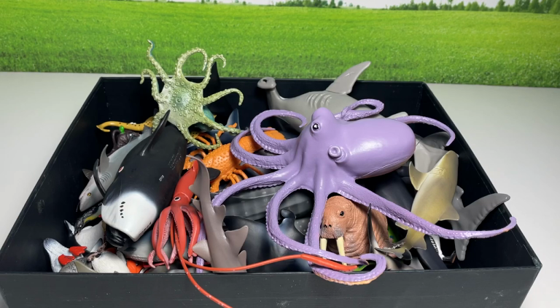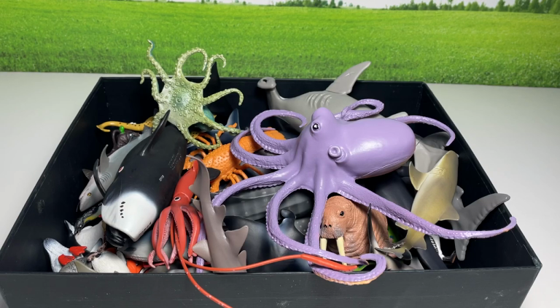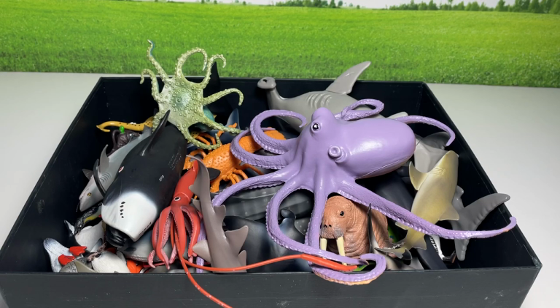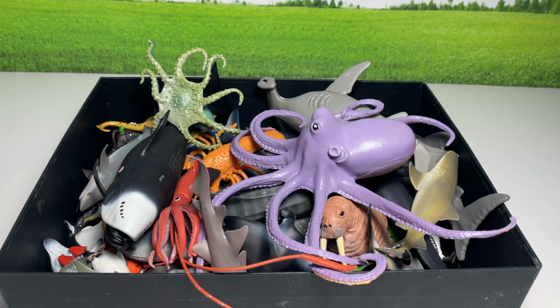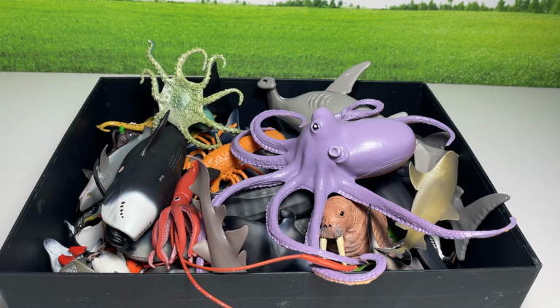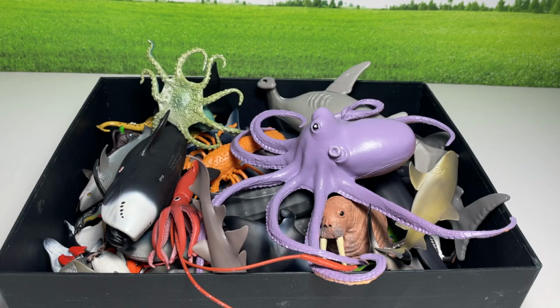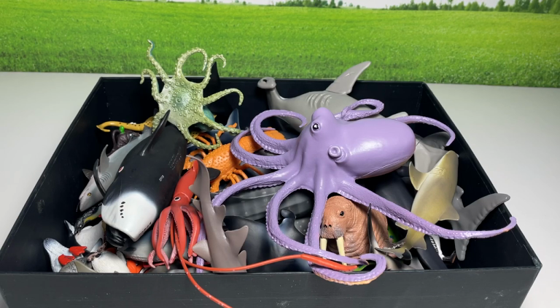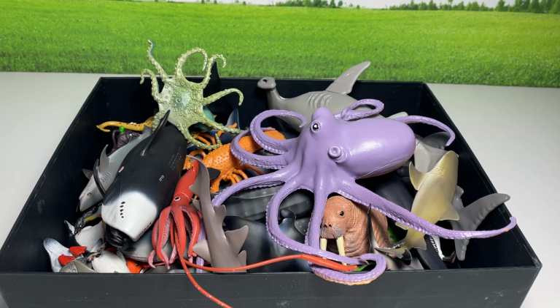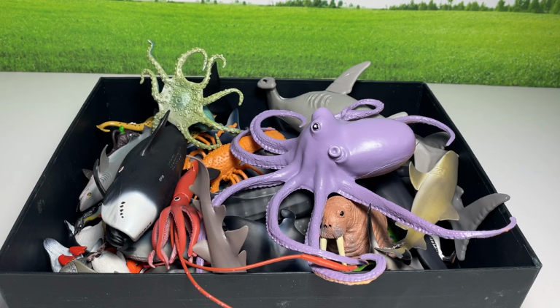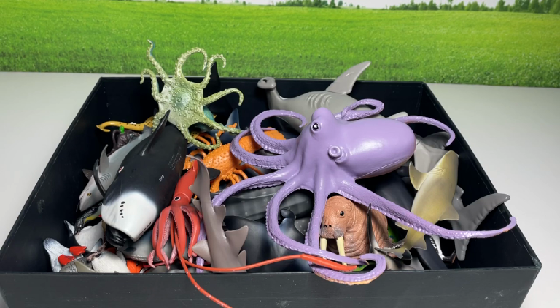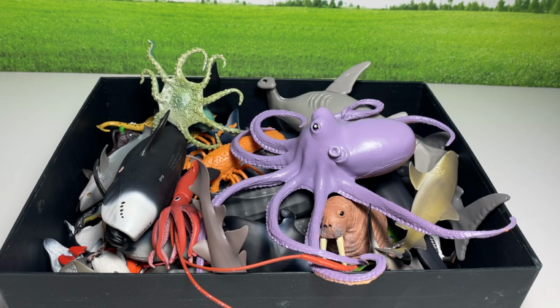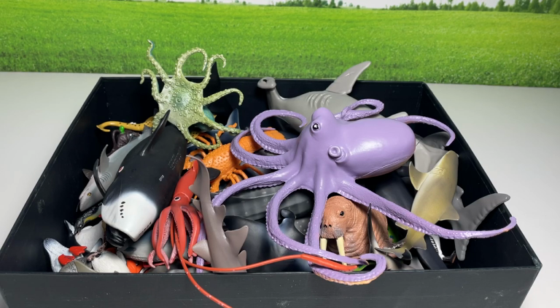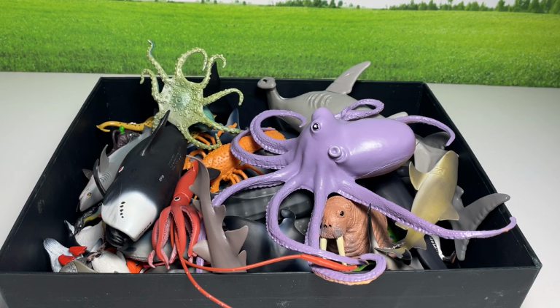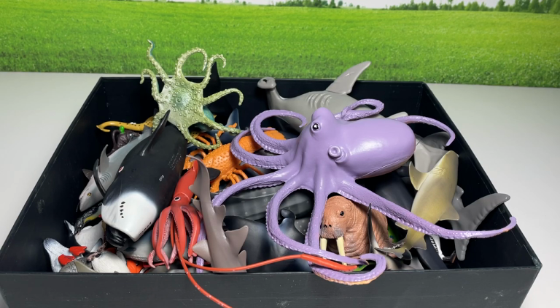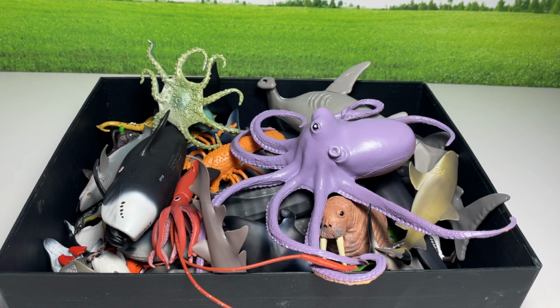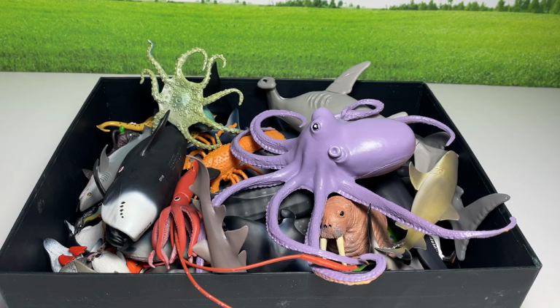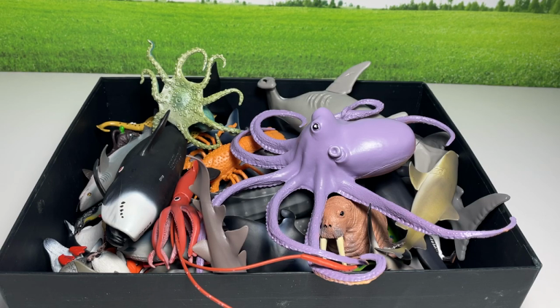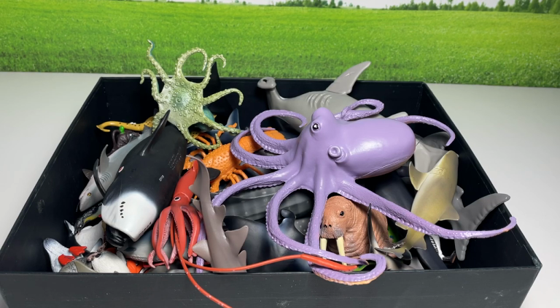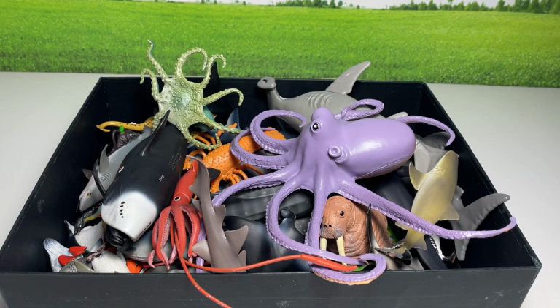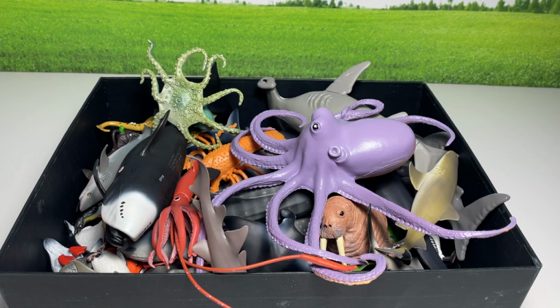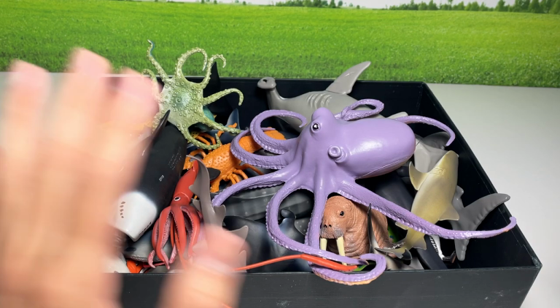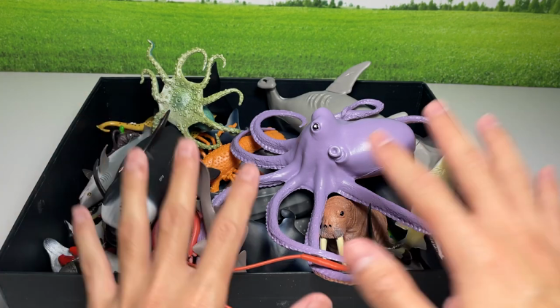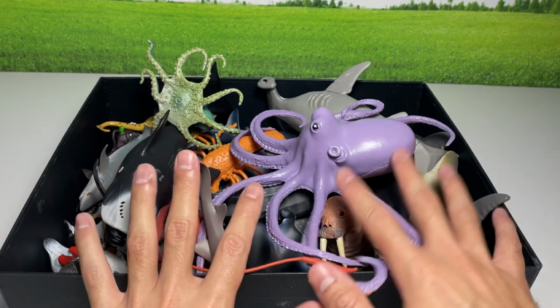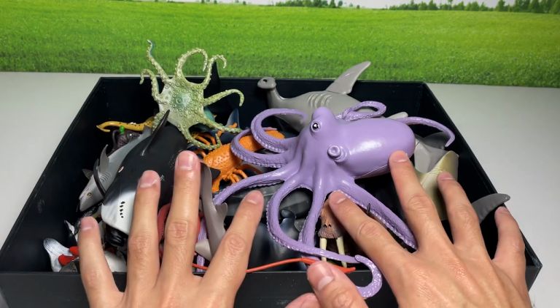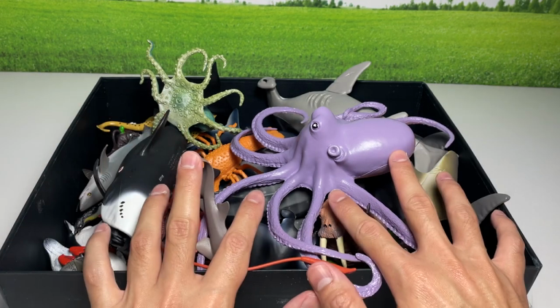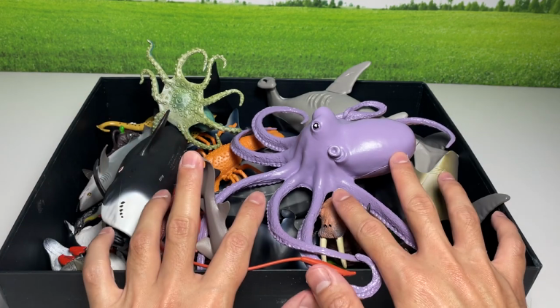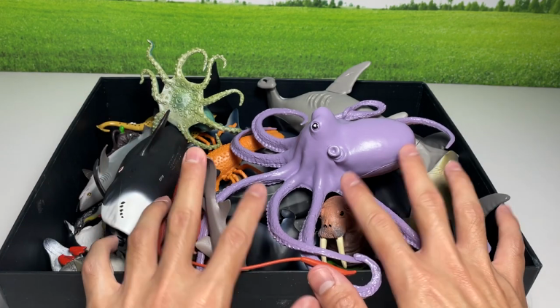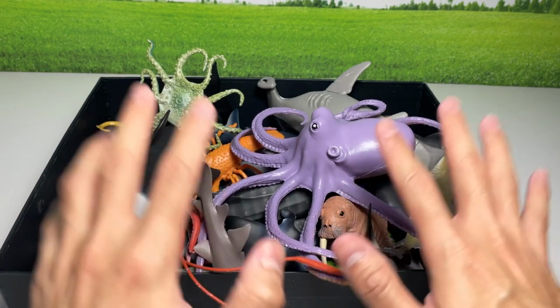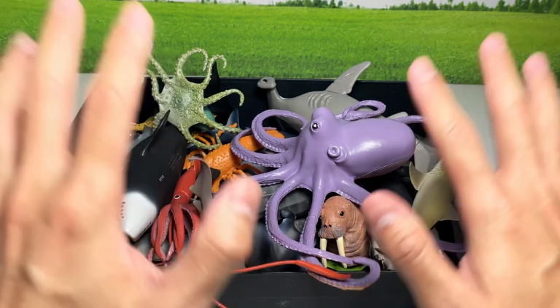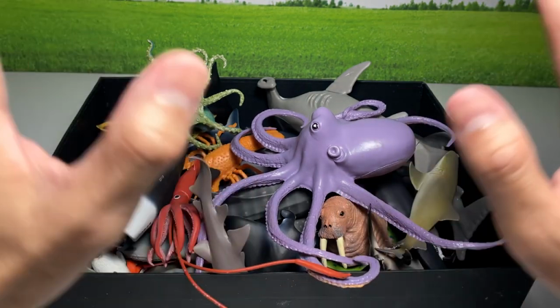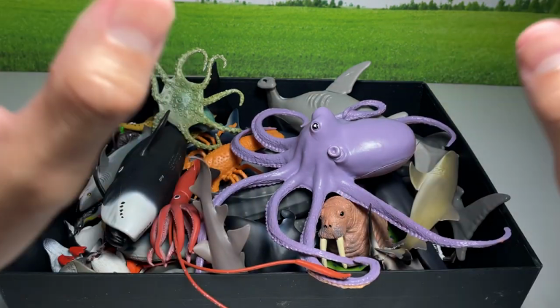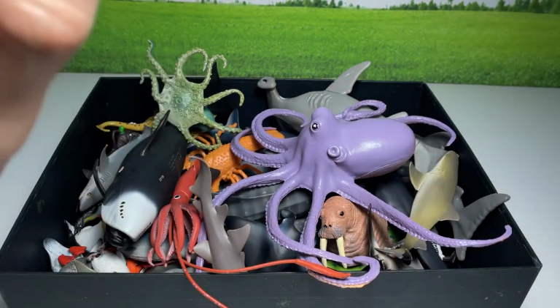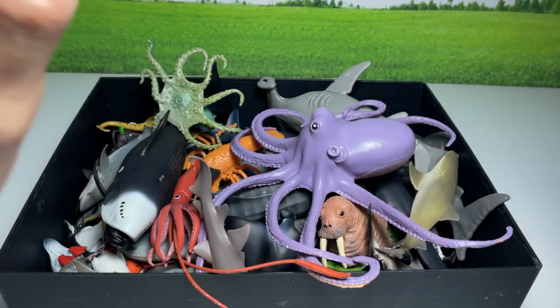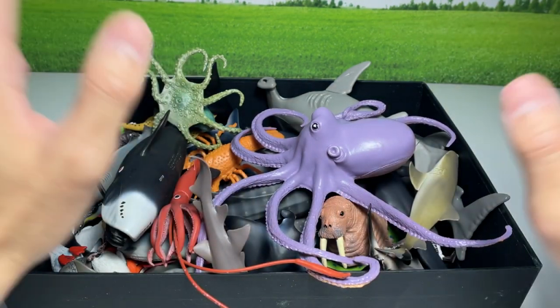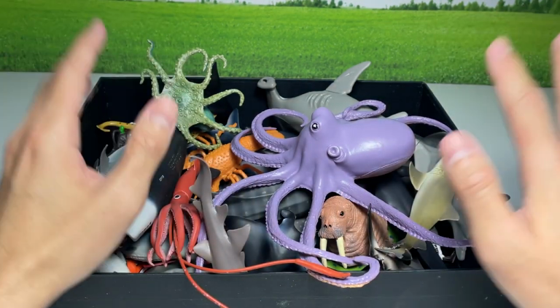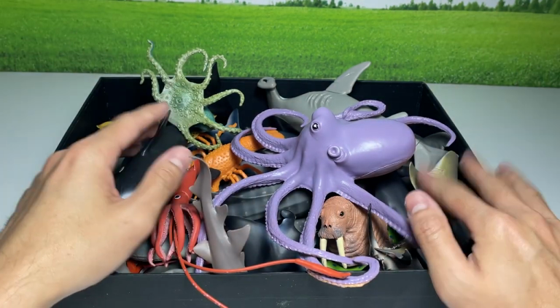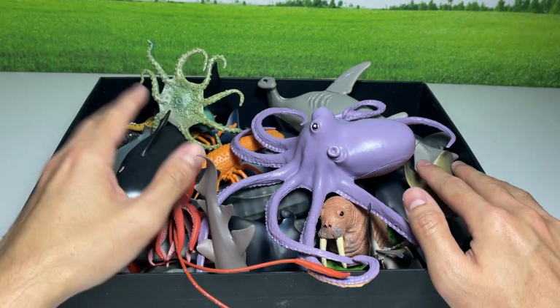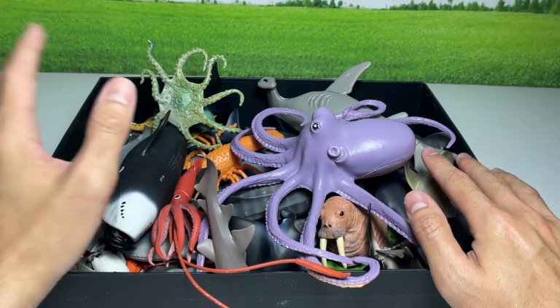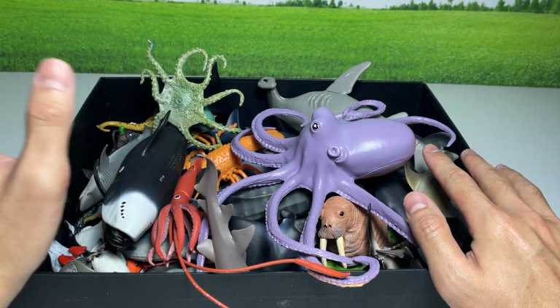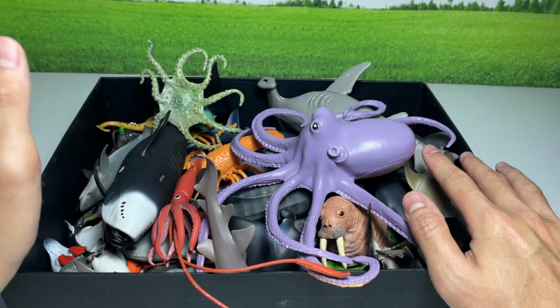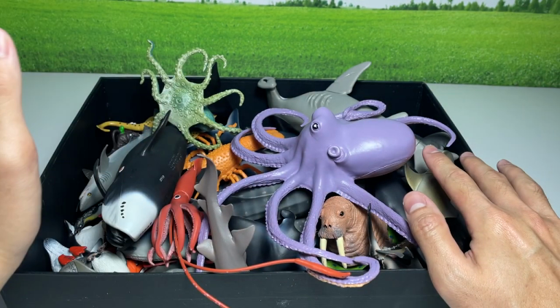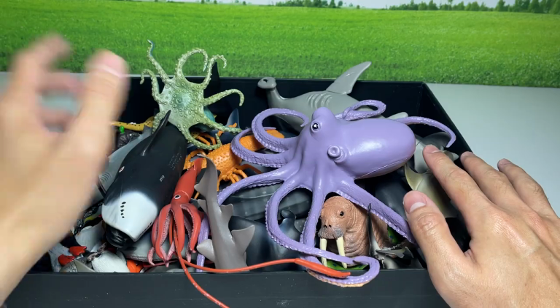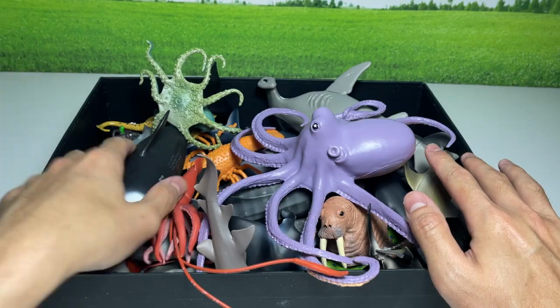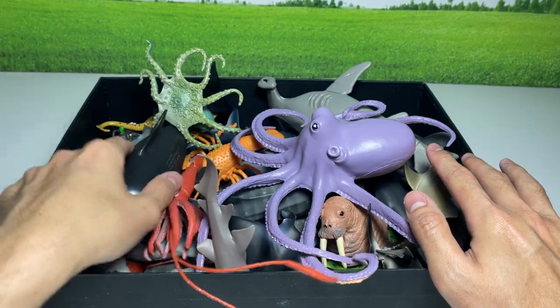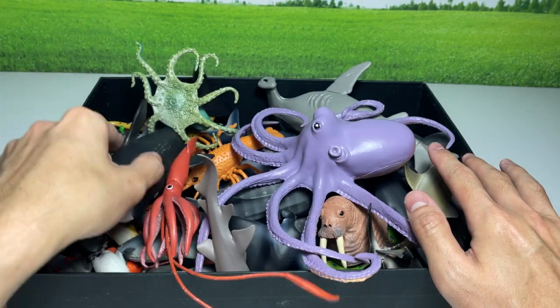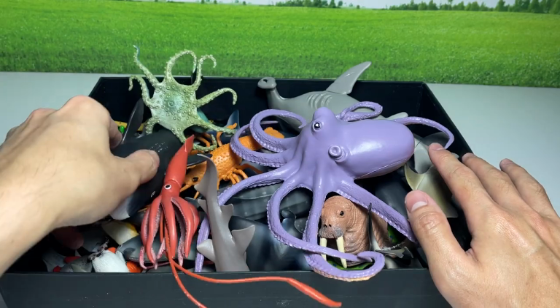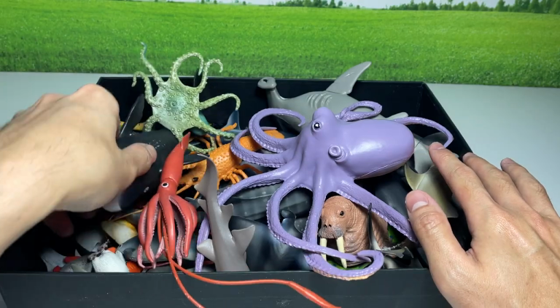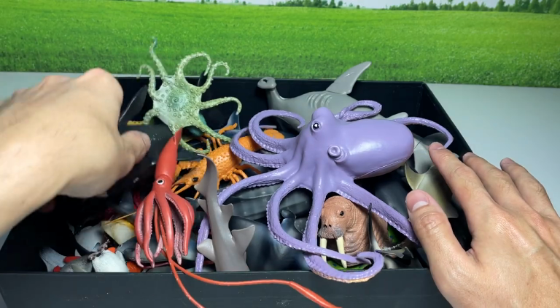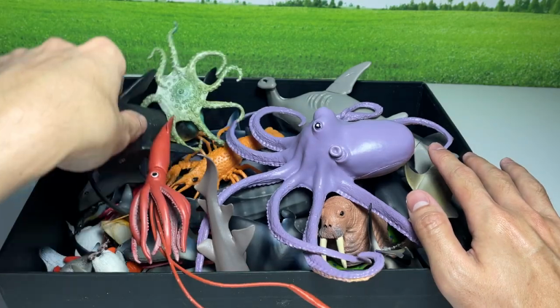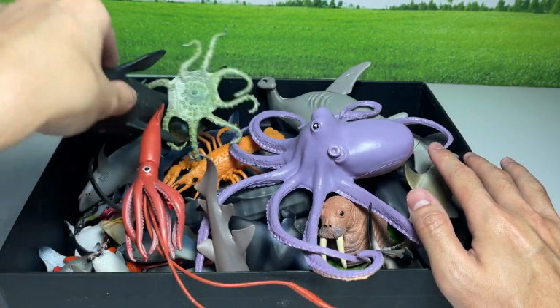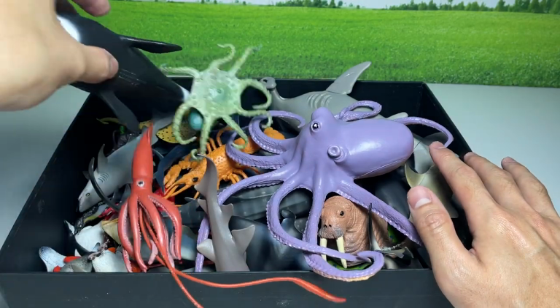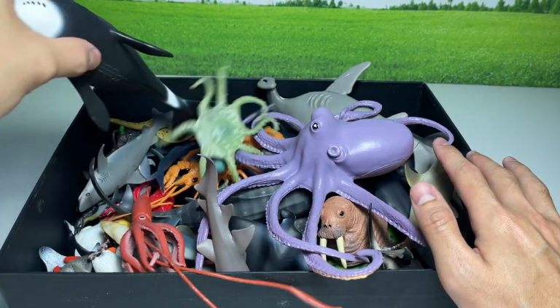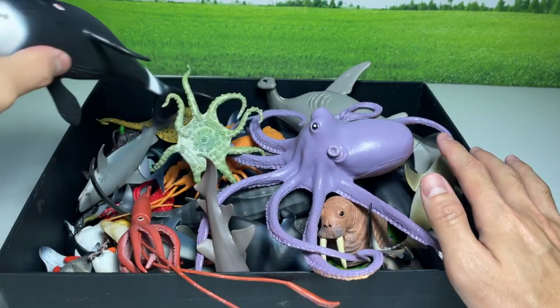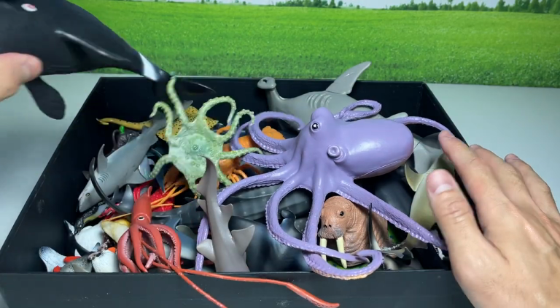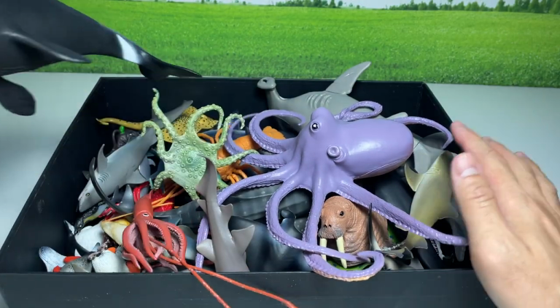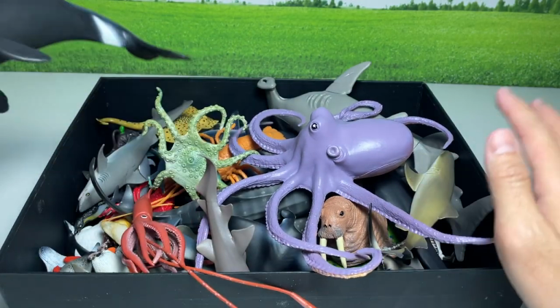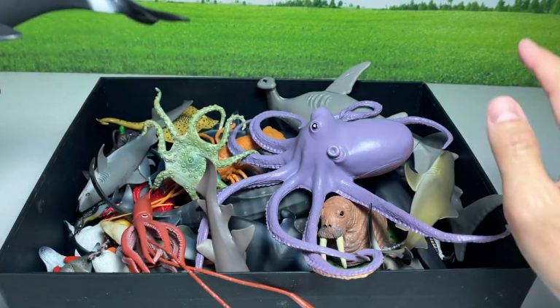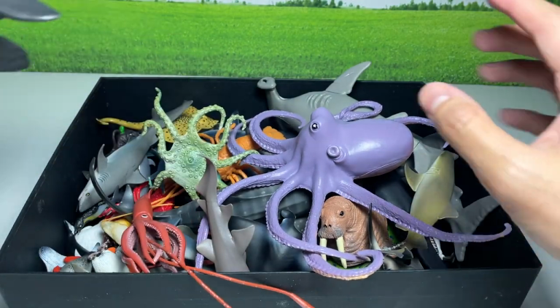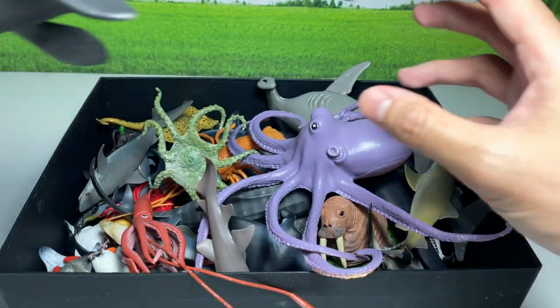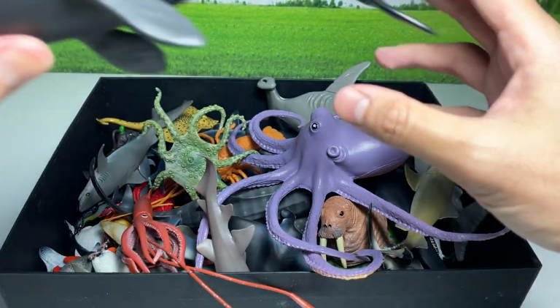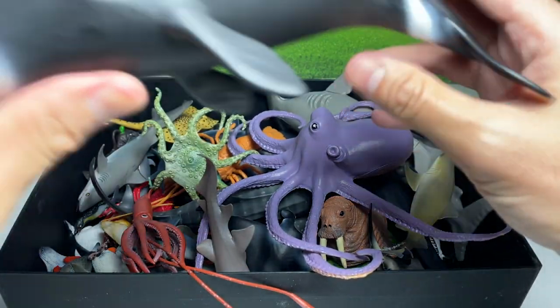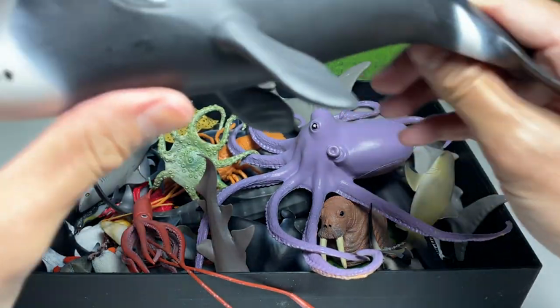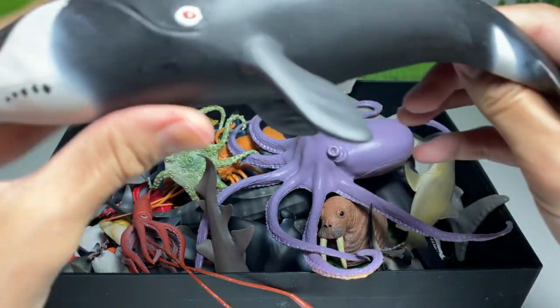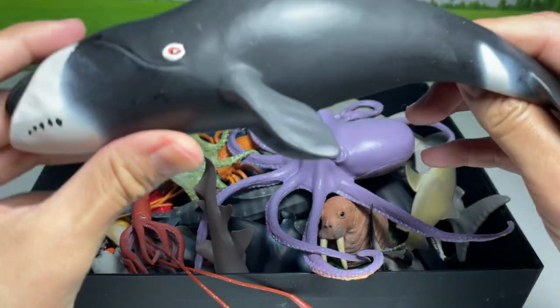Hey guys, today I'm going to show you guys my entire collection of sea animals, so let's get started.